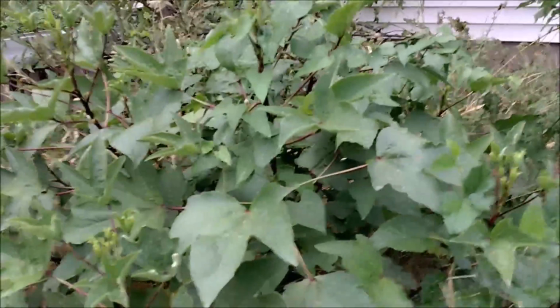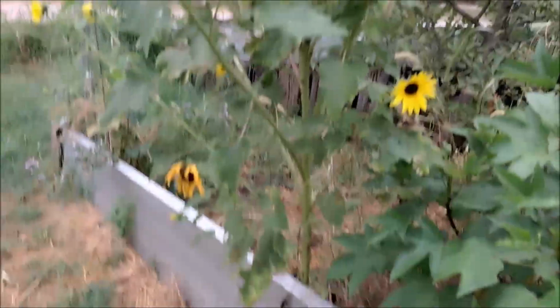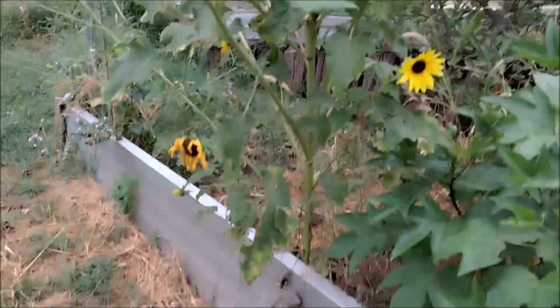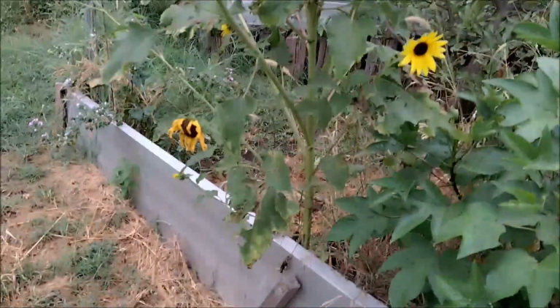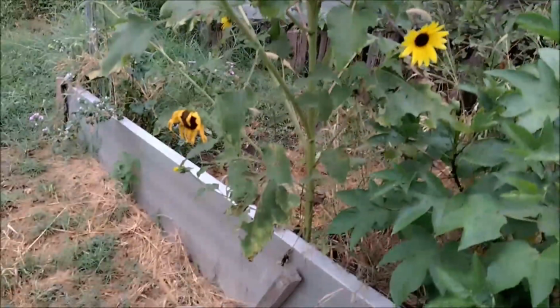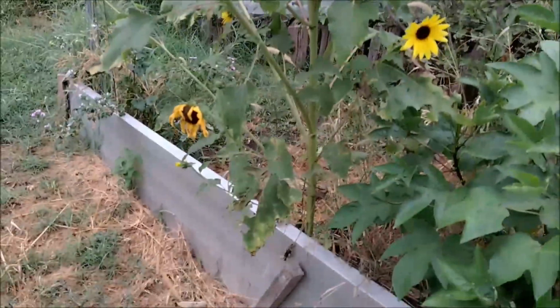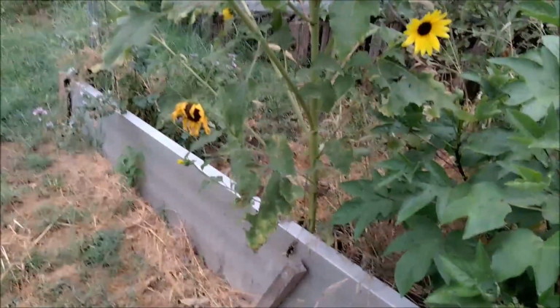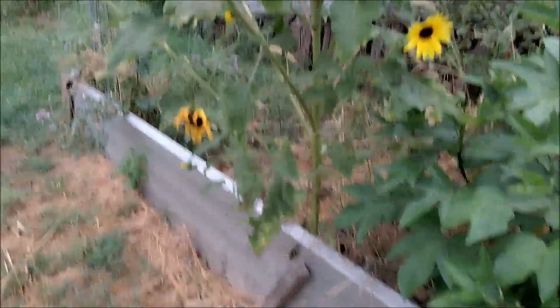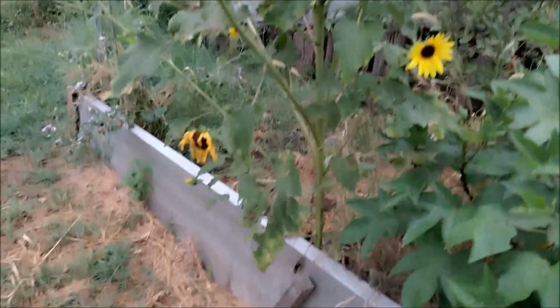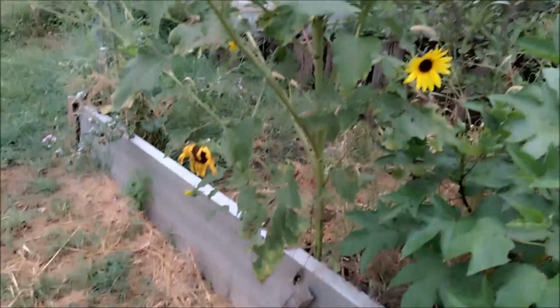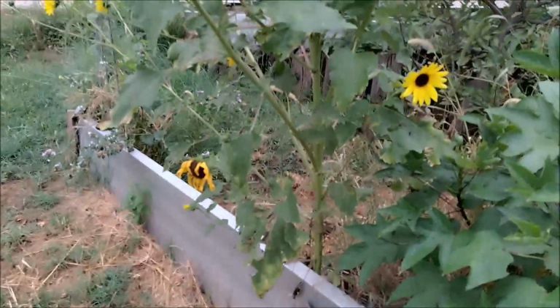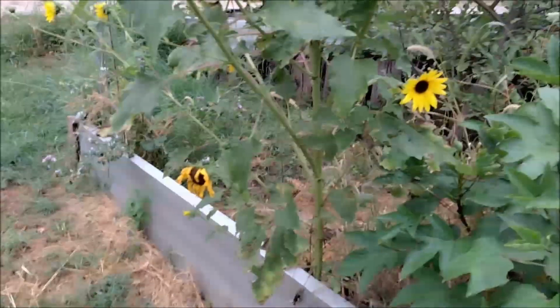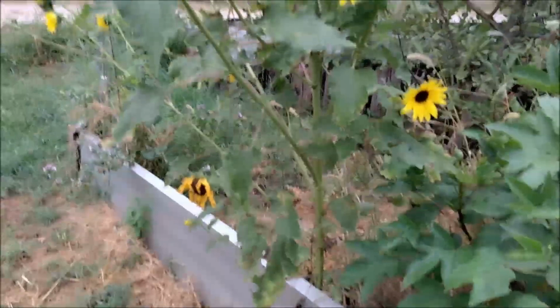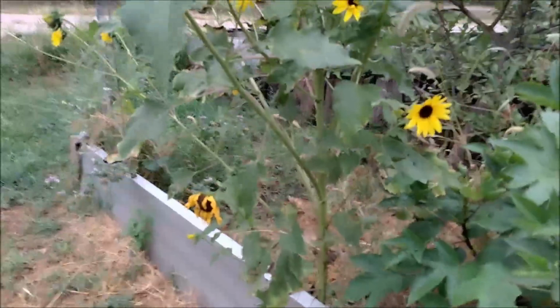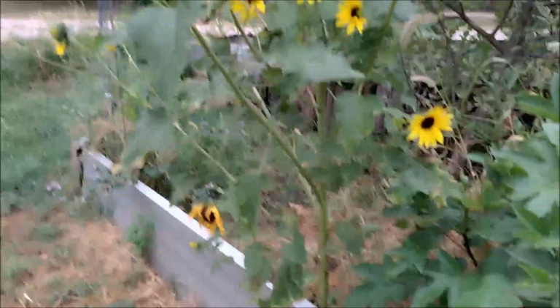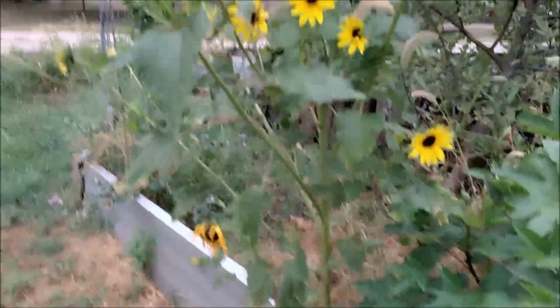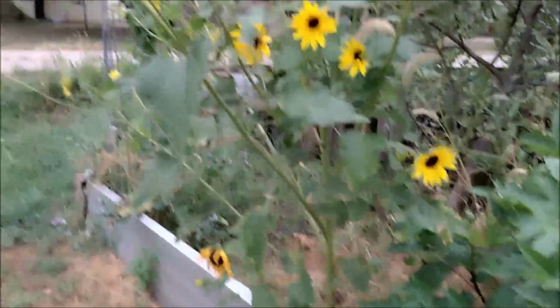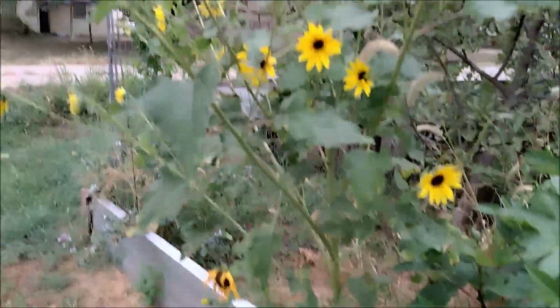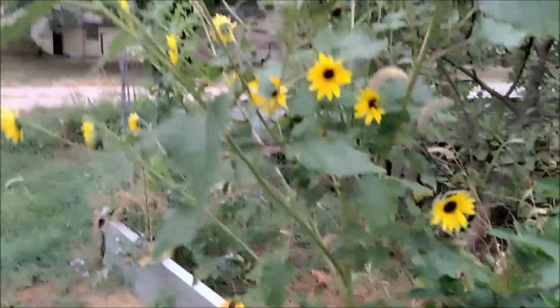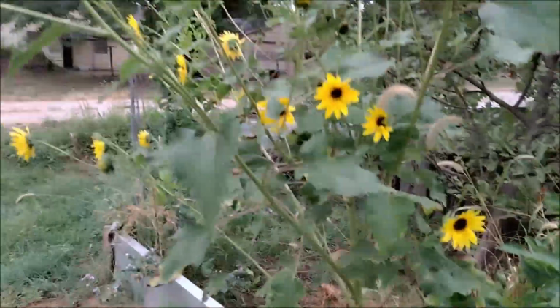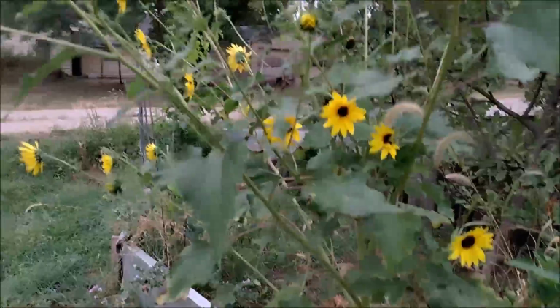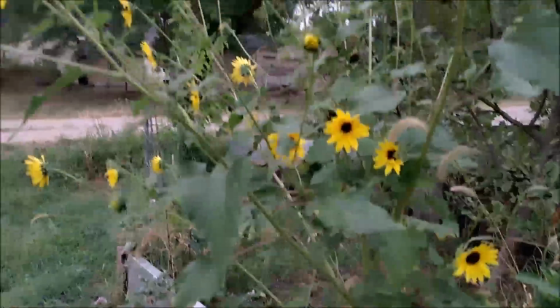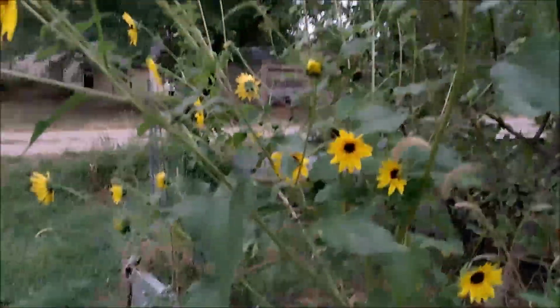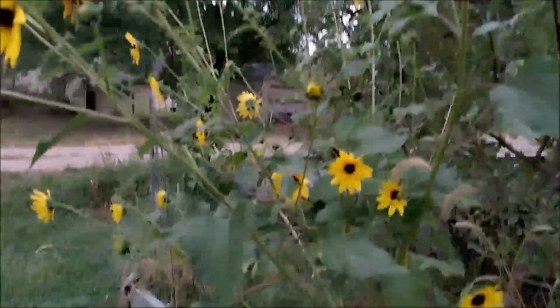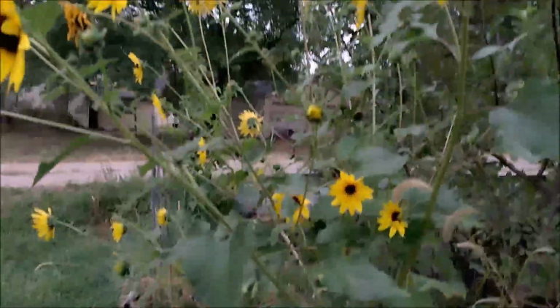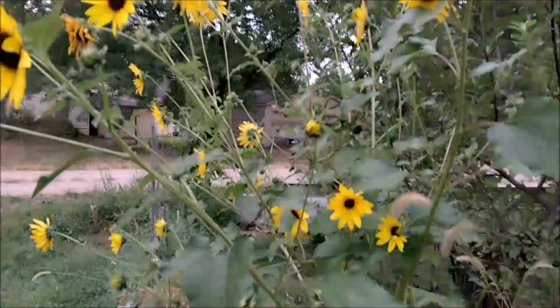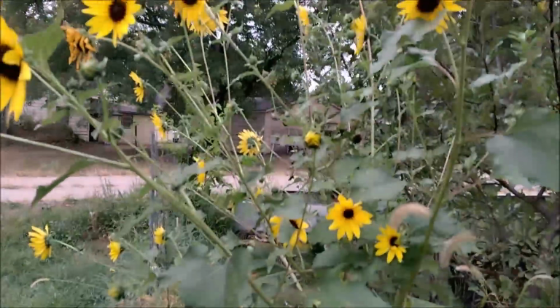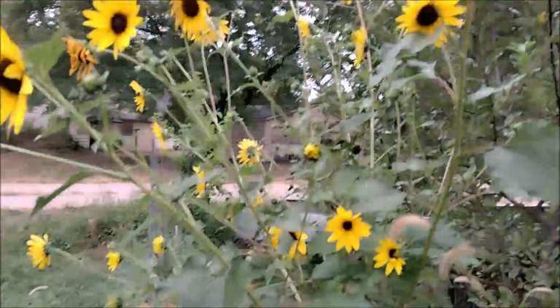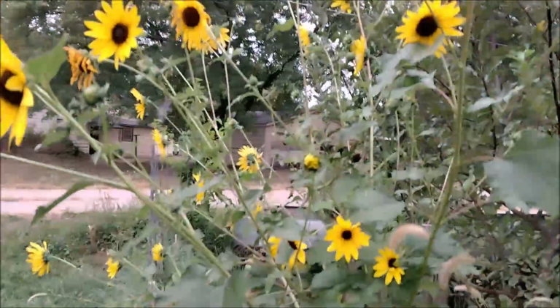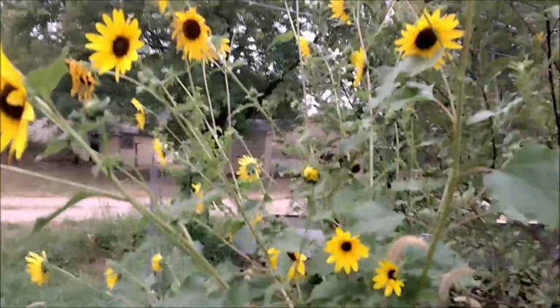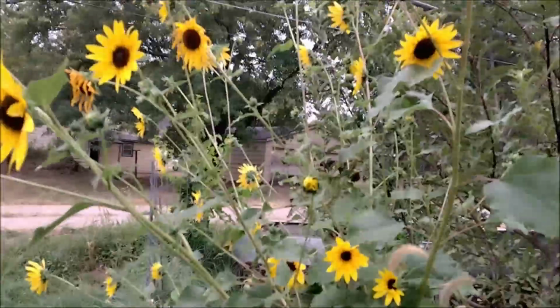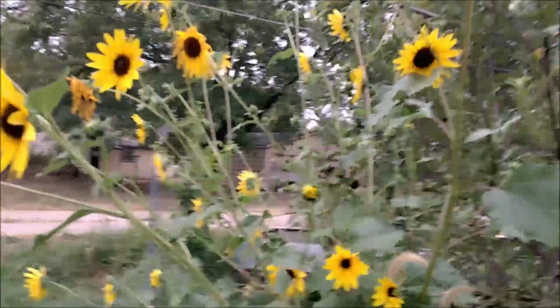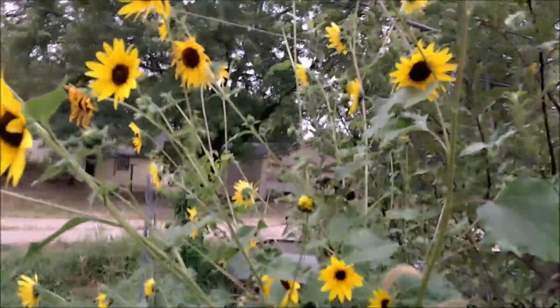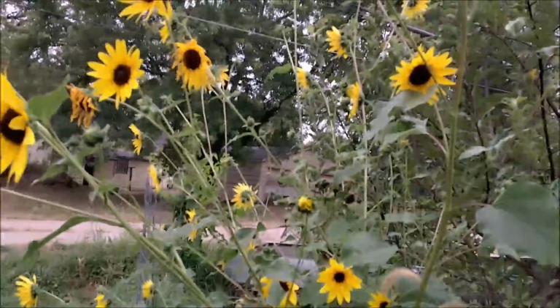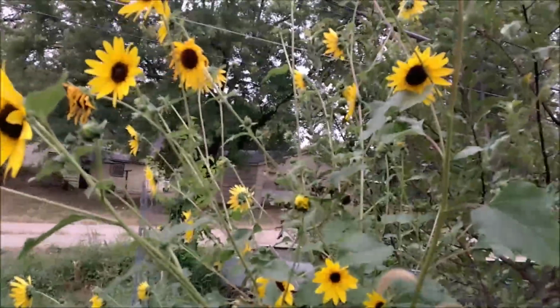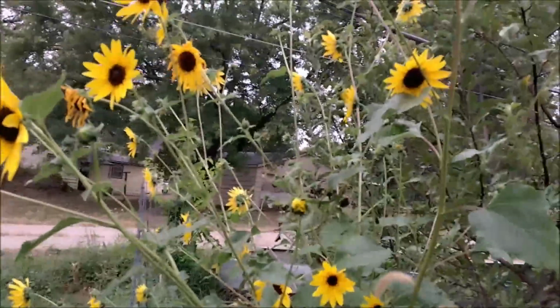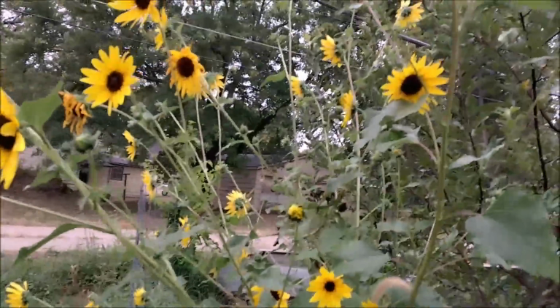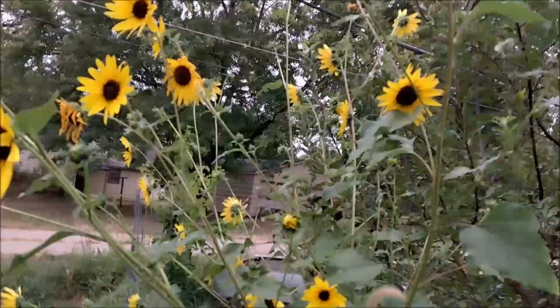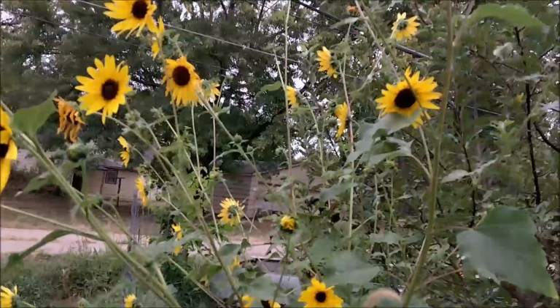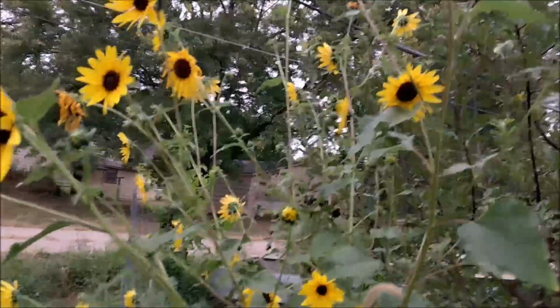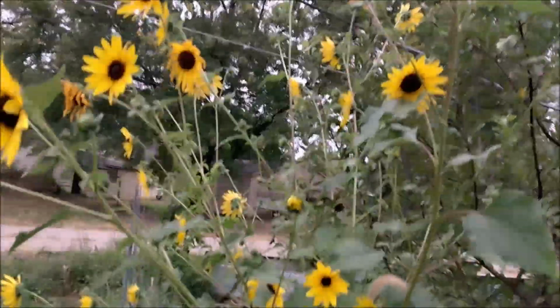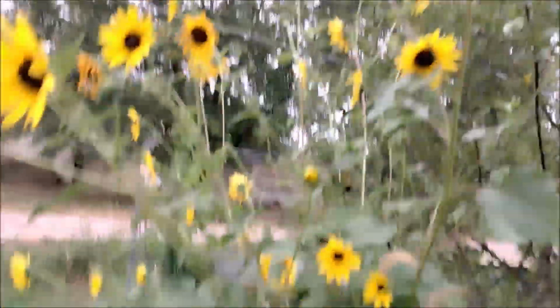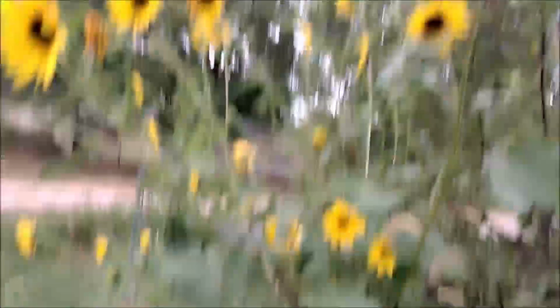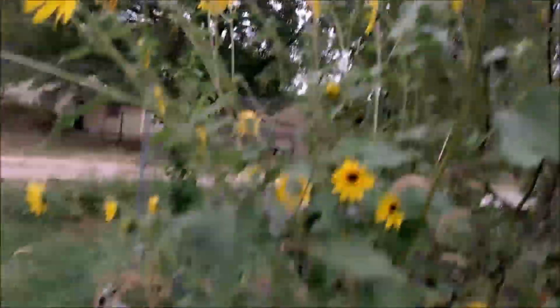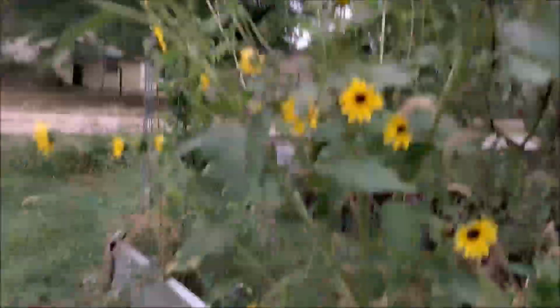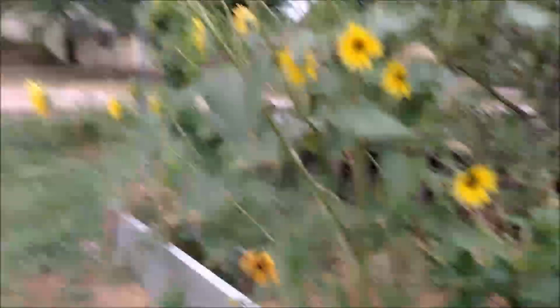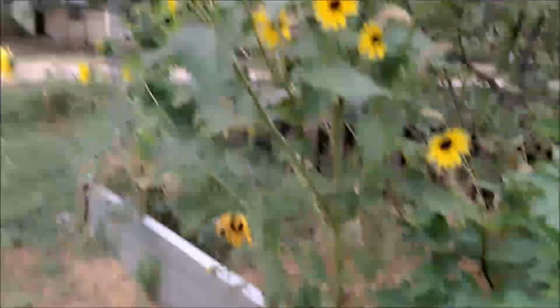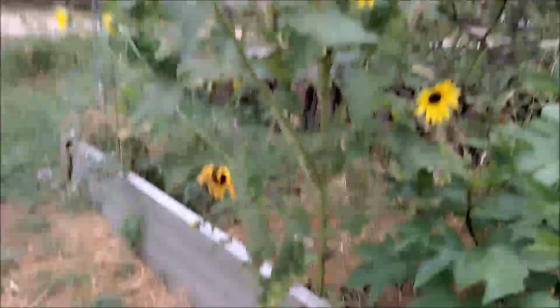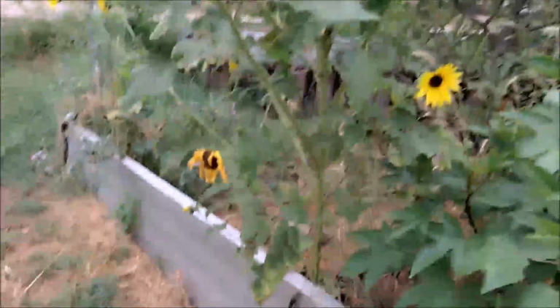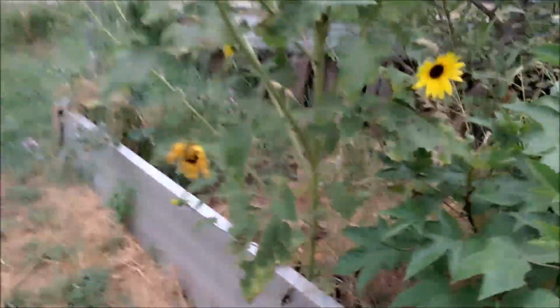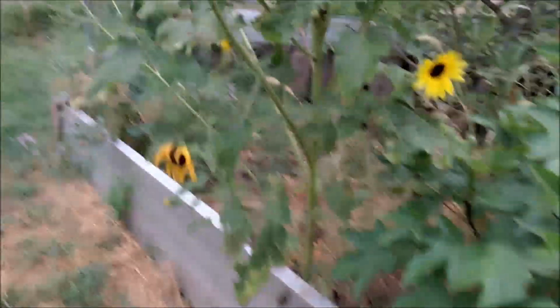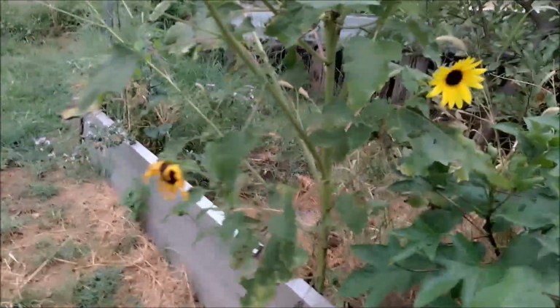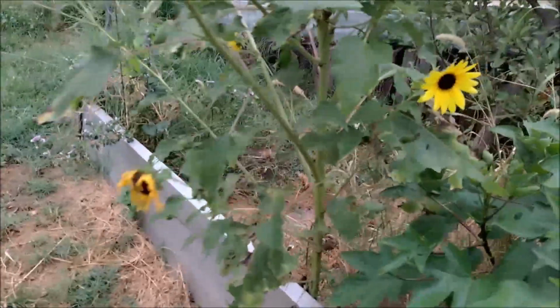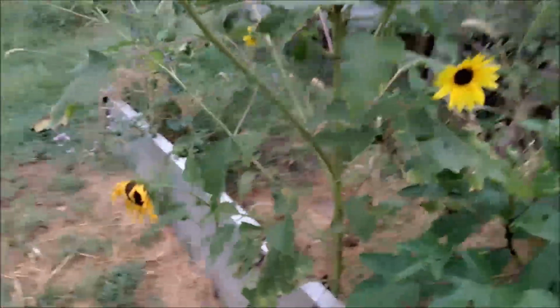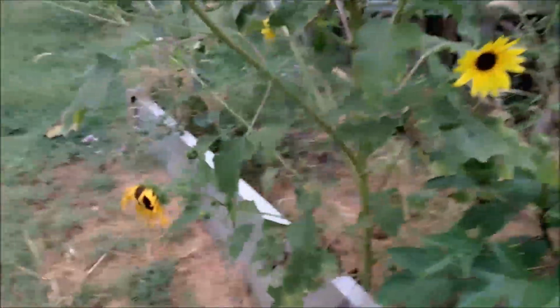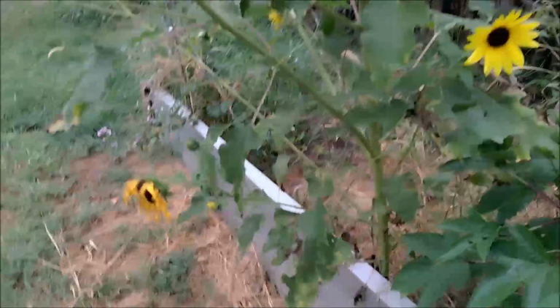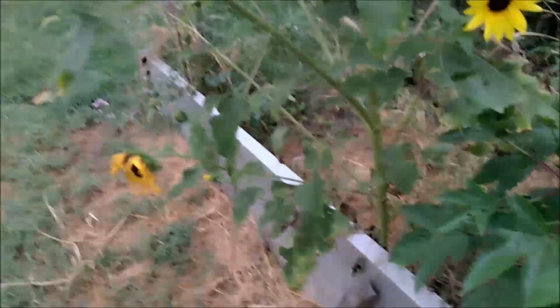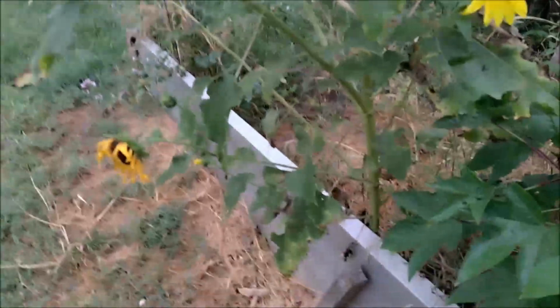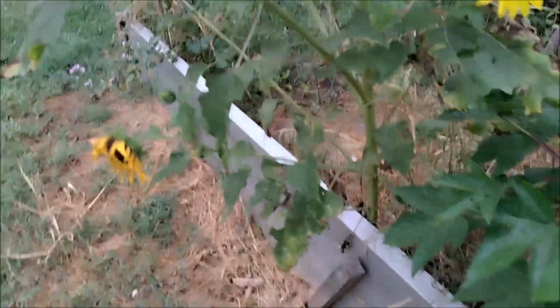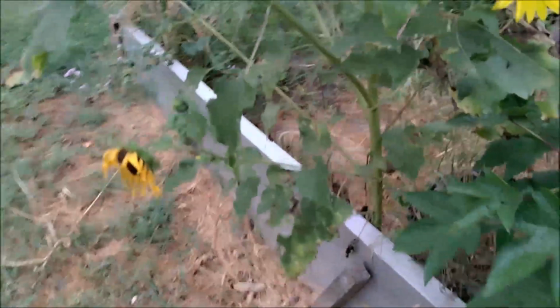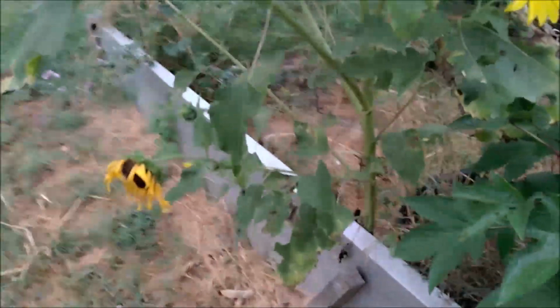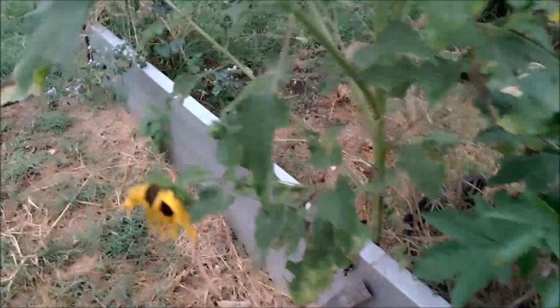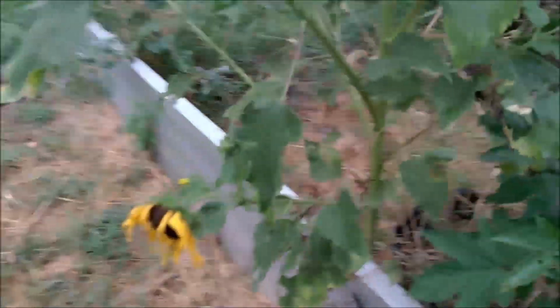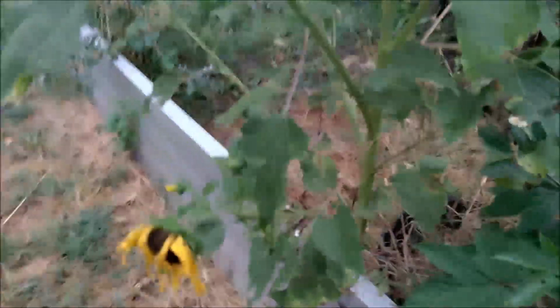Here's one sunflower that I was going to let grow, but I think it's hanging over too much. So I'm going to go ahead and chop what I can down.